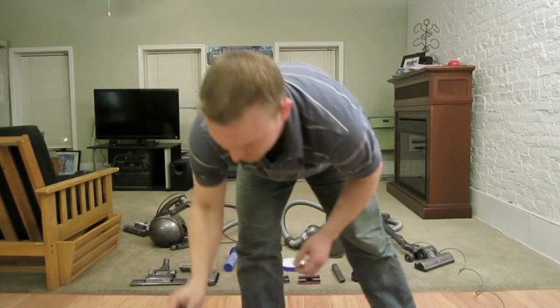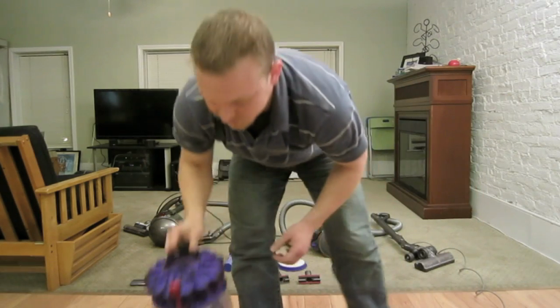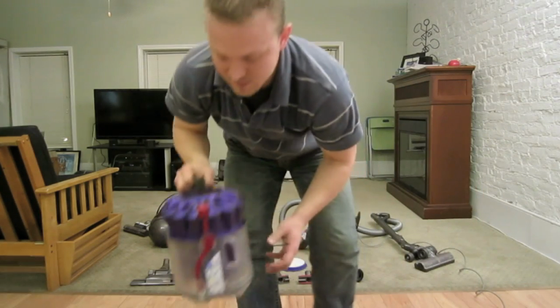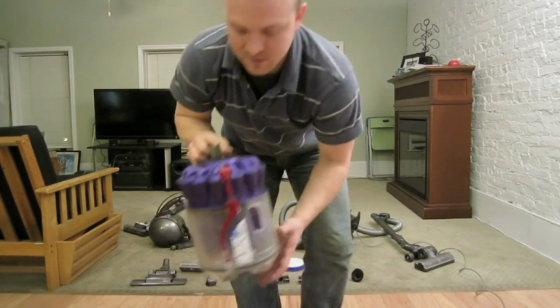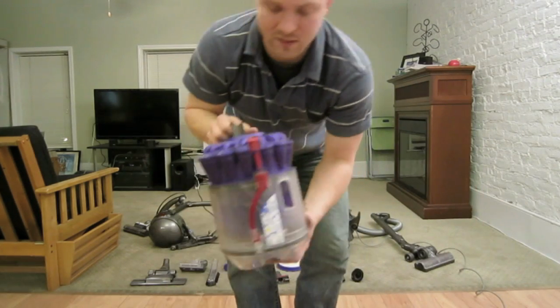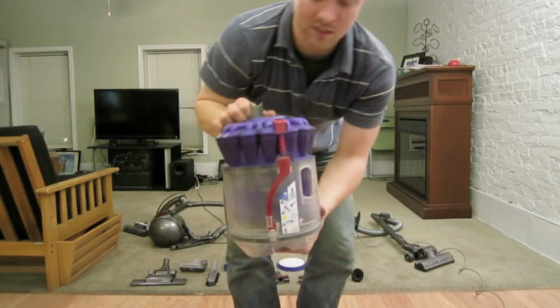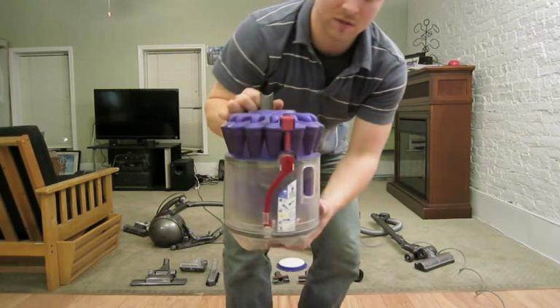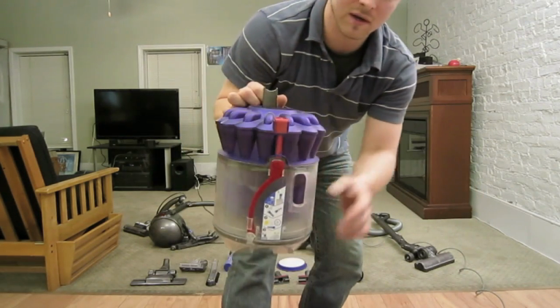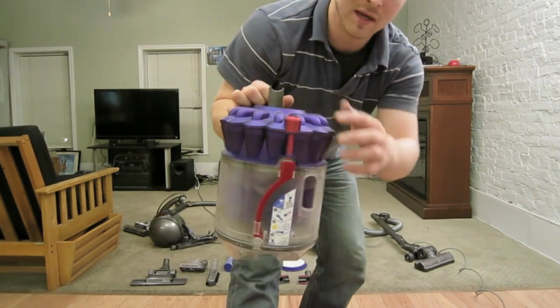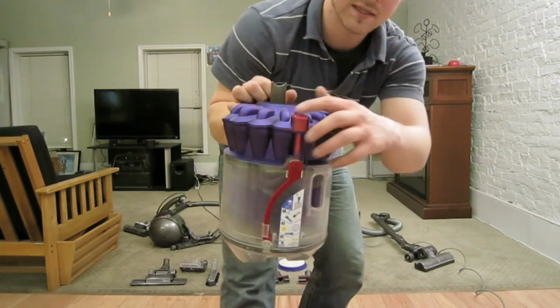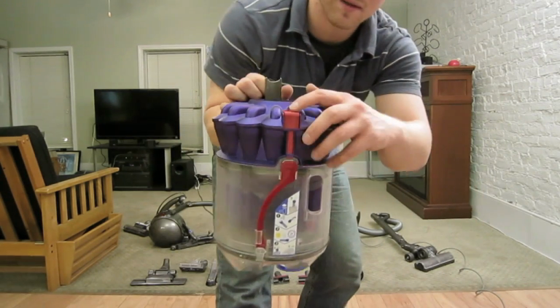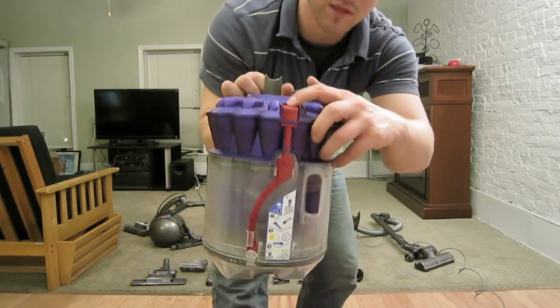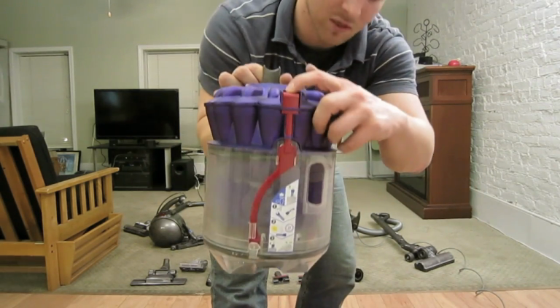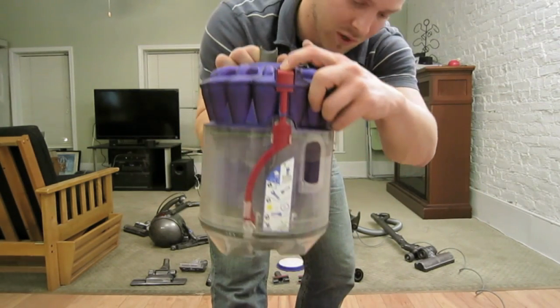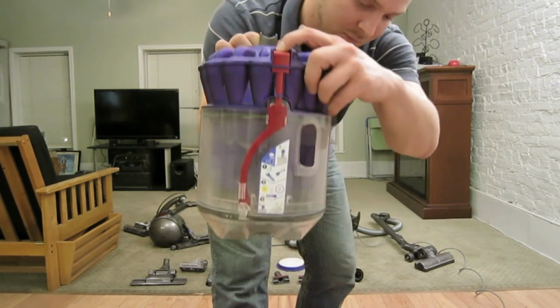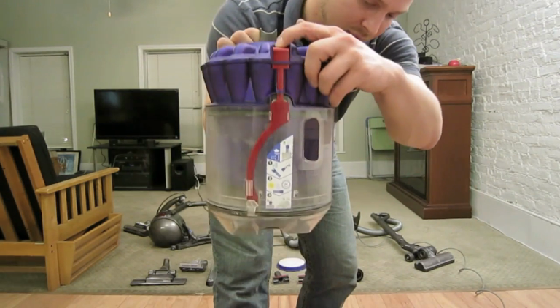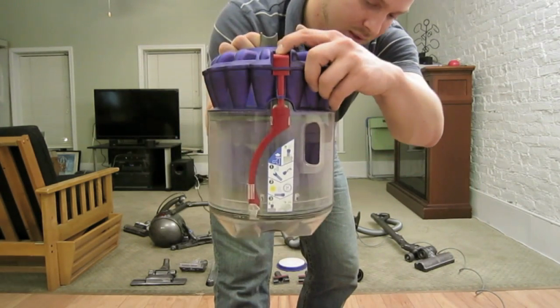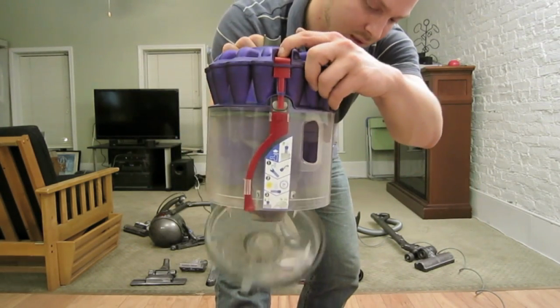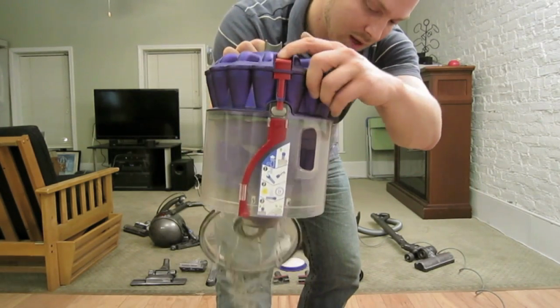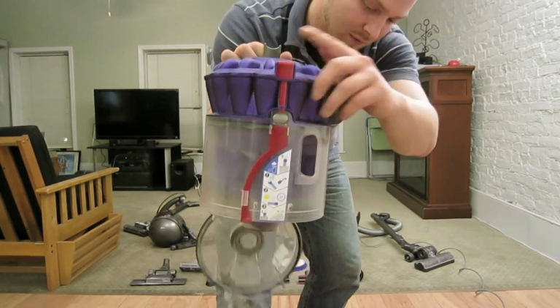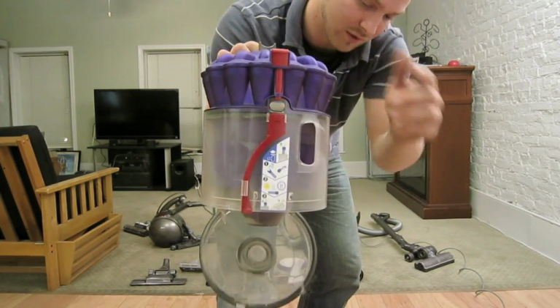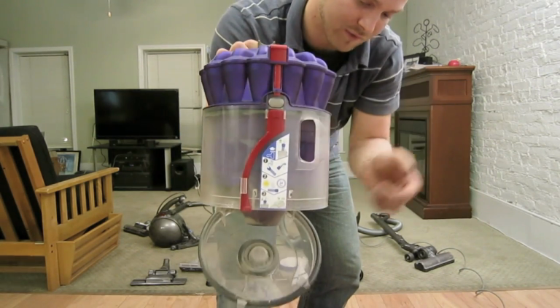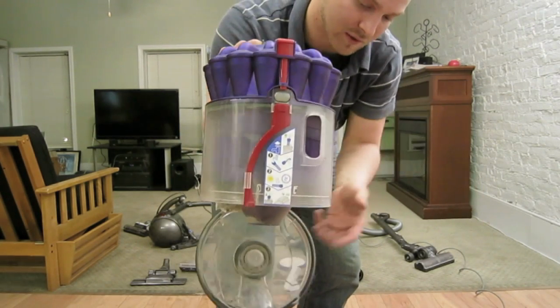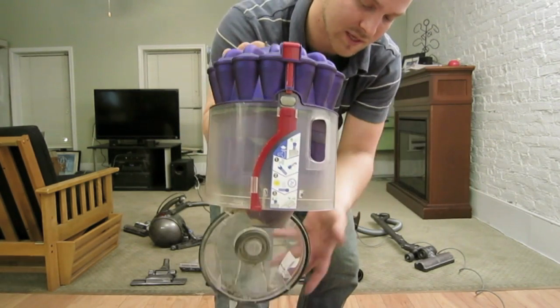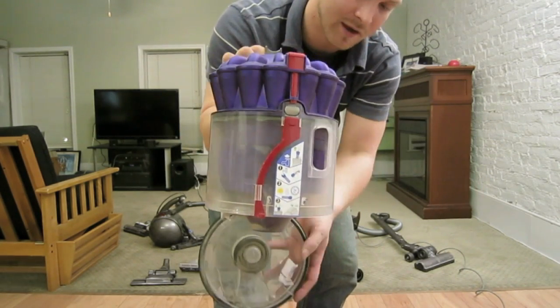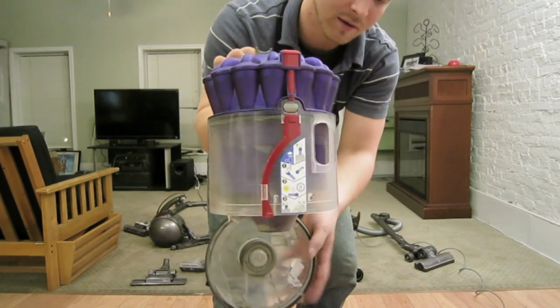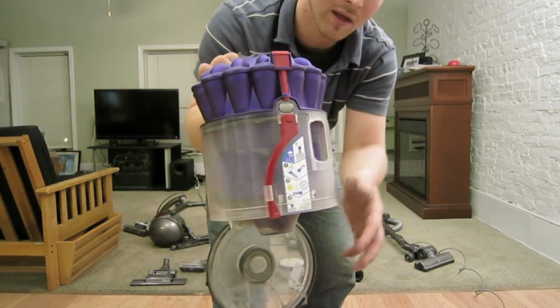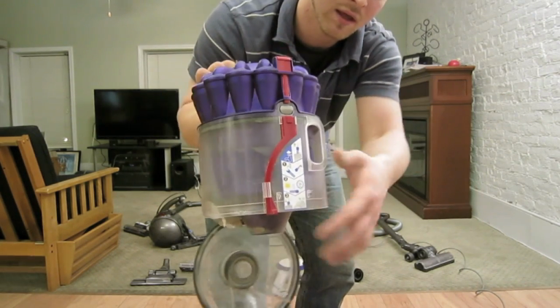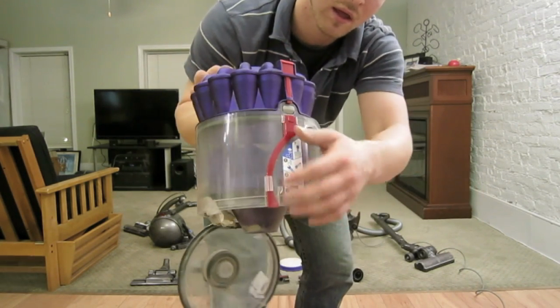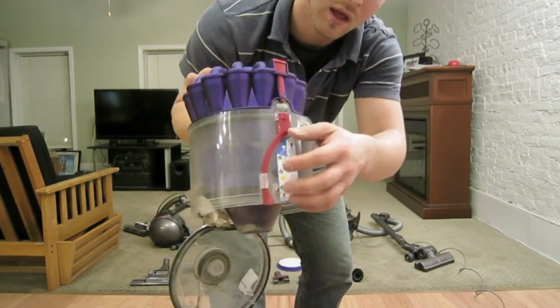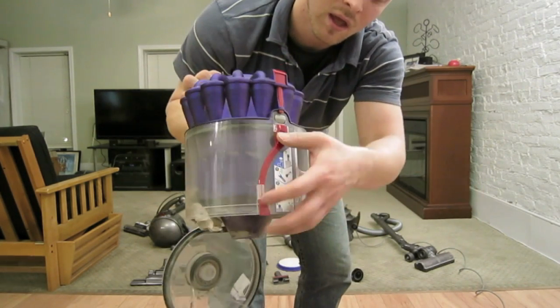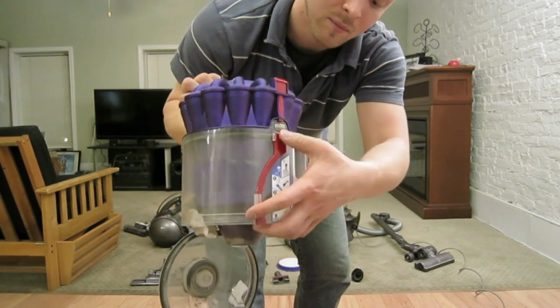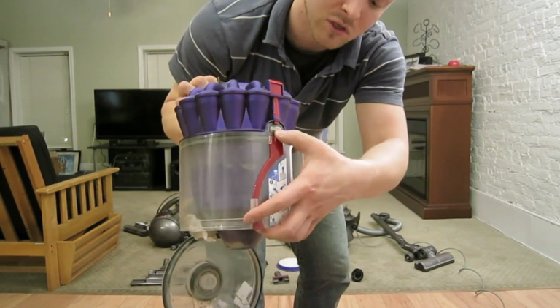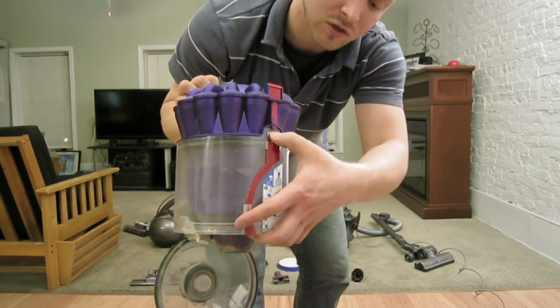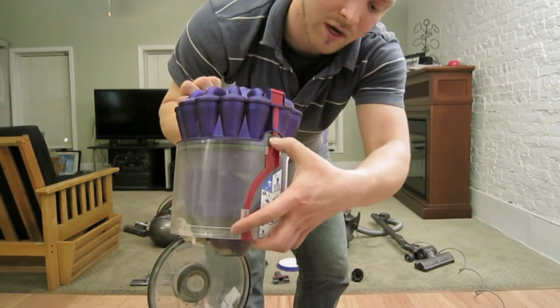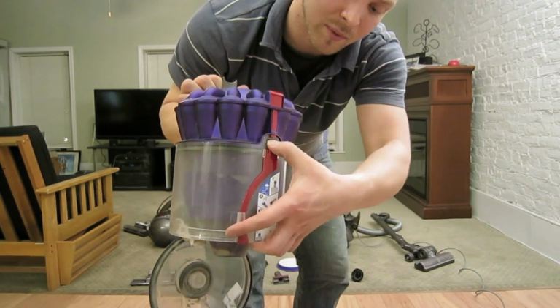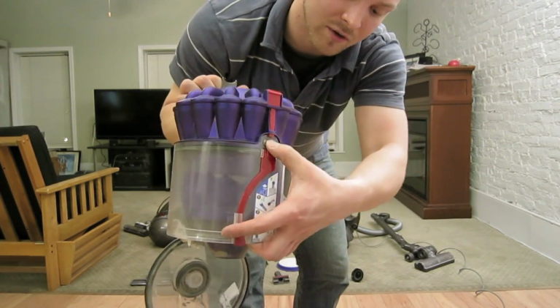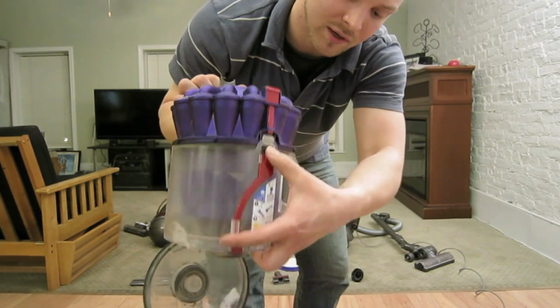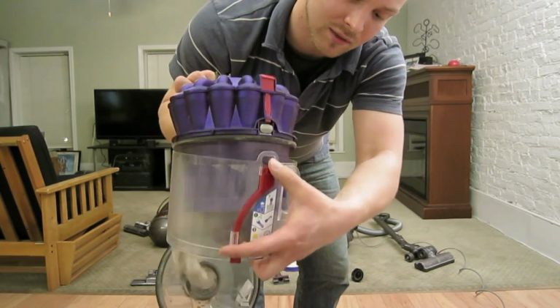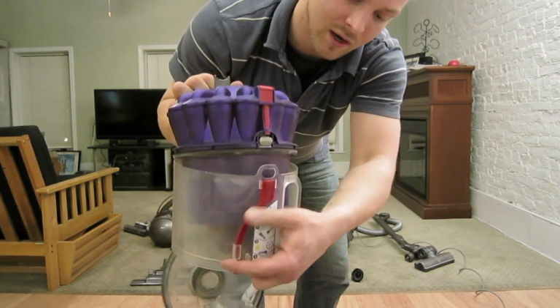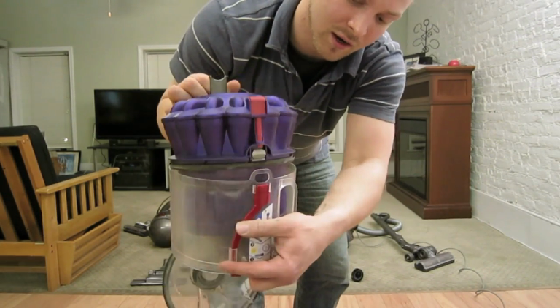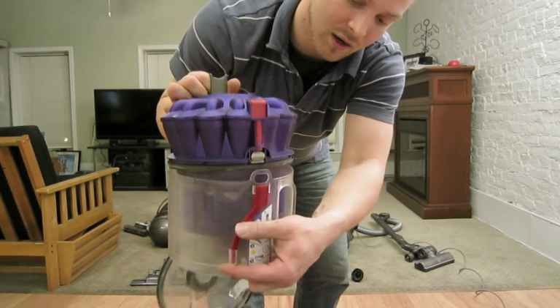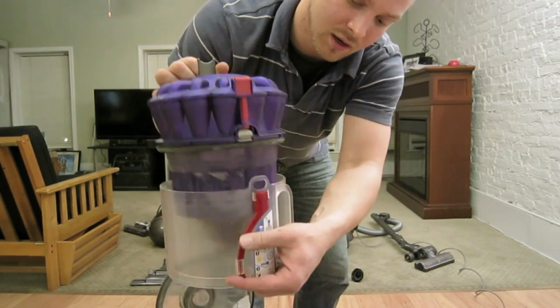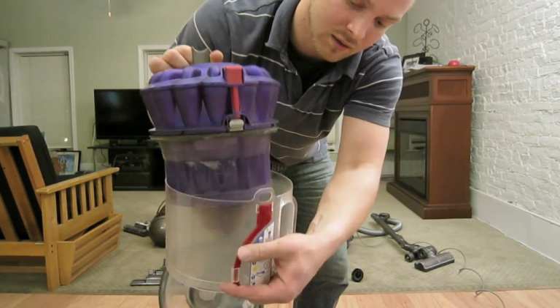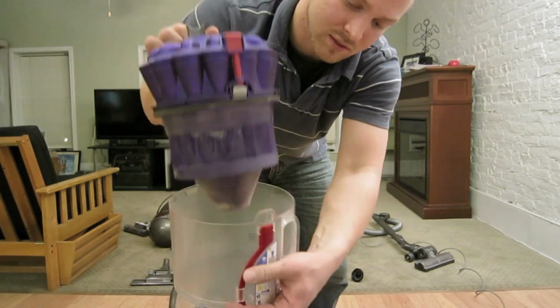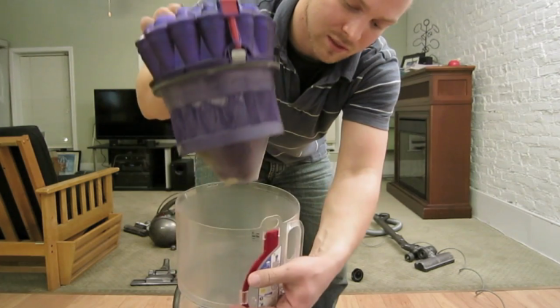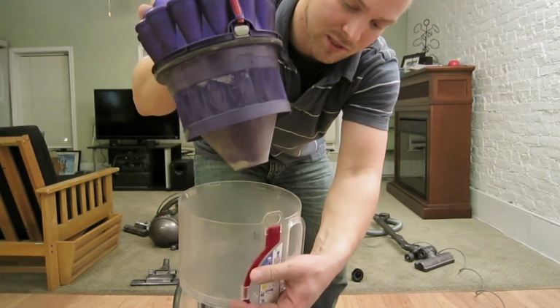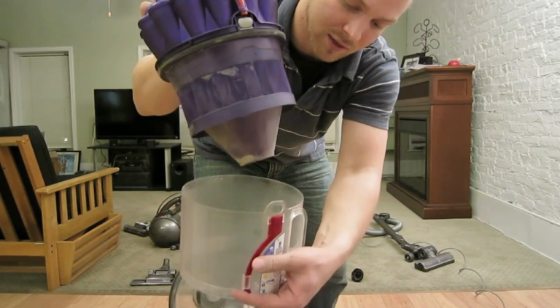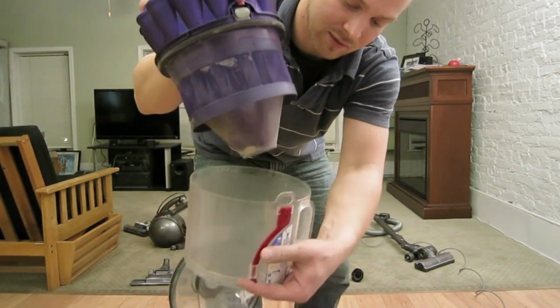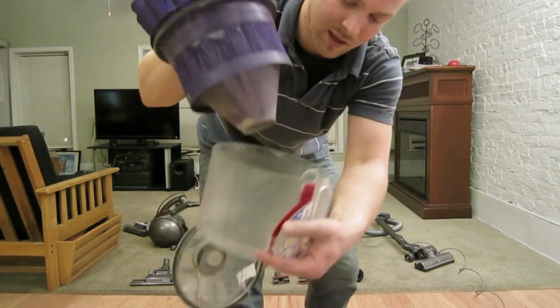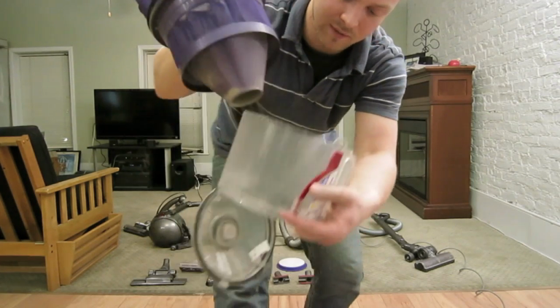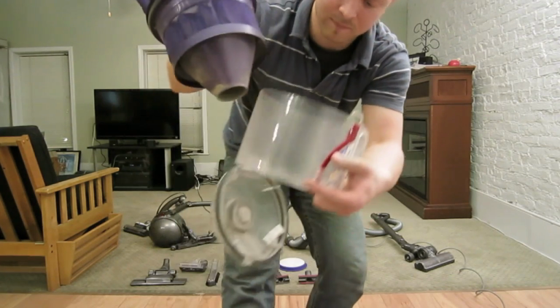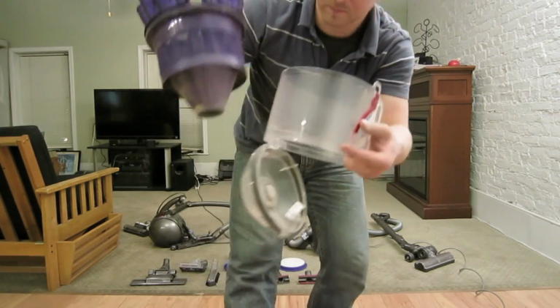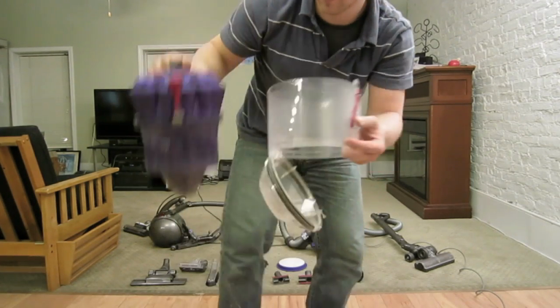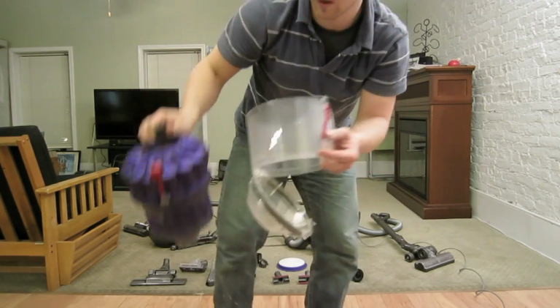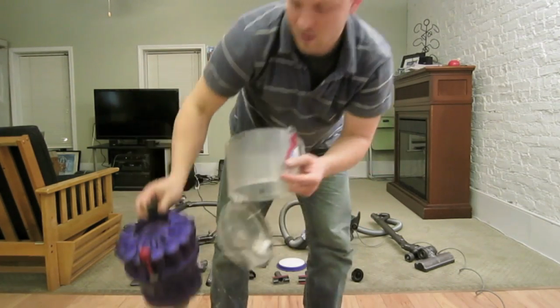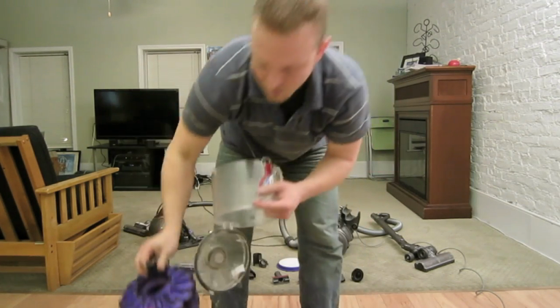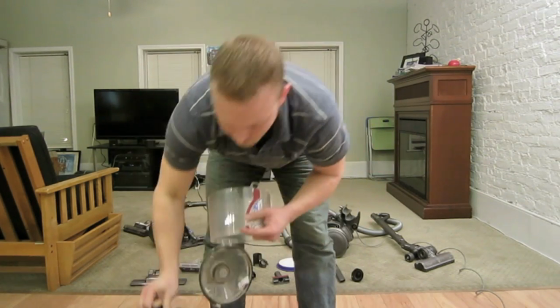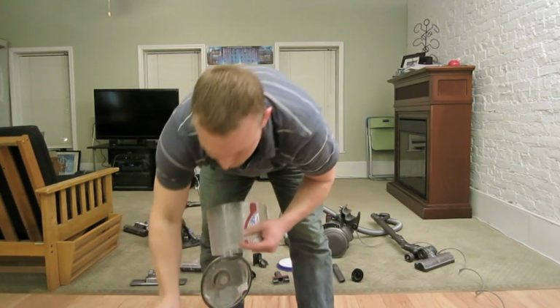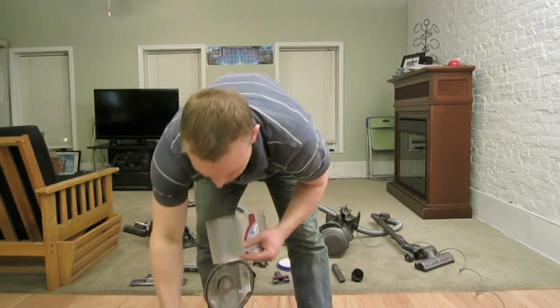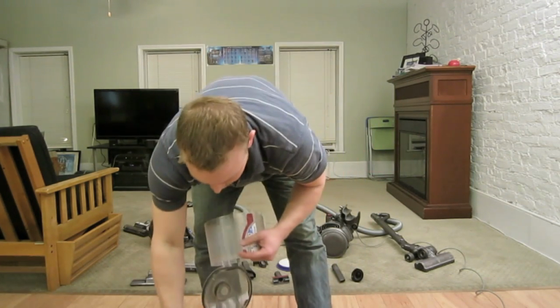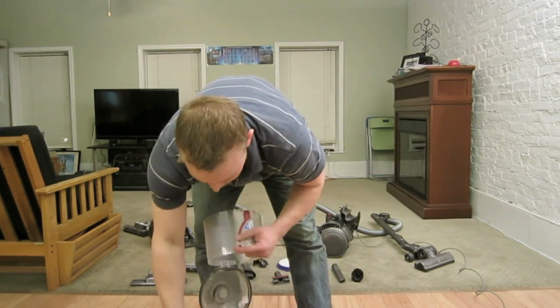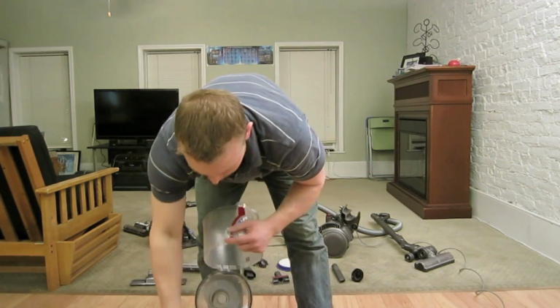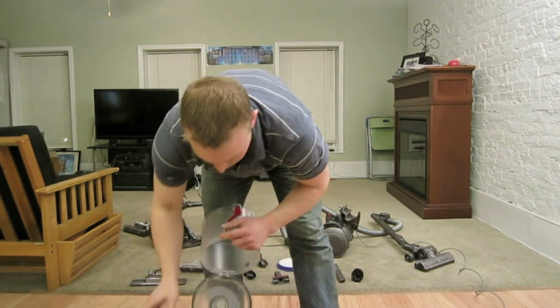With the Dyson DC39, it's the same process — red button and everything falls out. Push the gray button and the canister comes out like that.